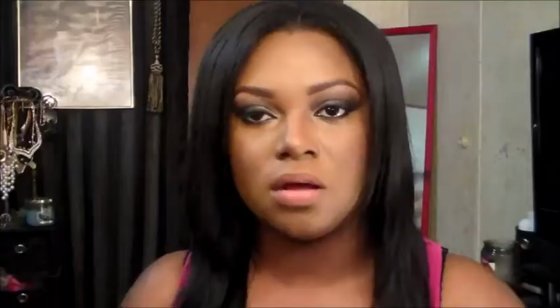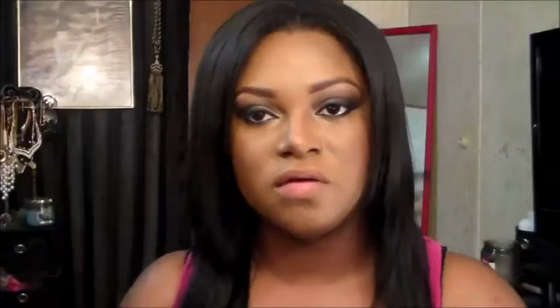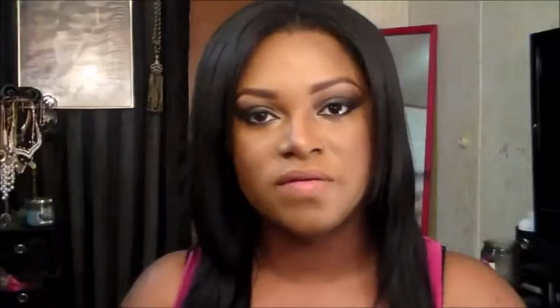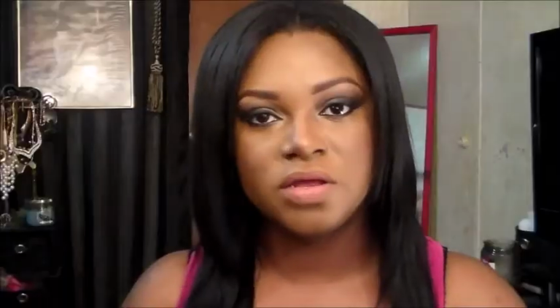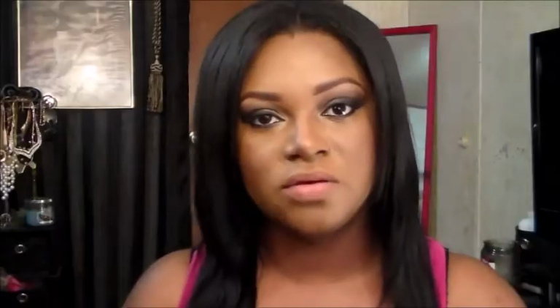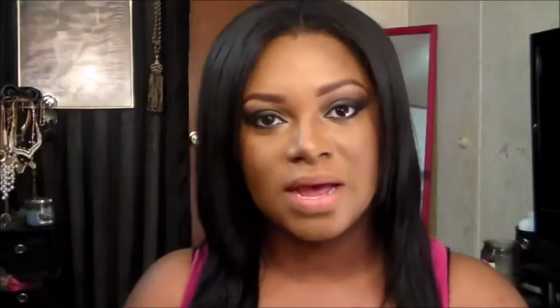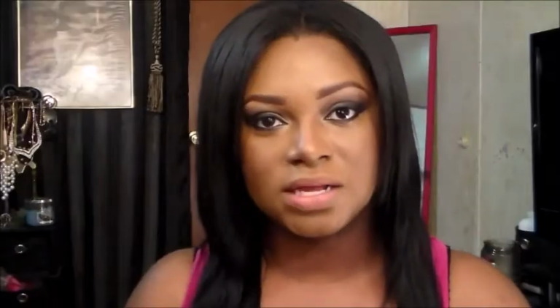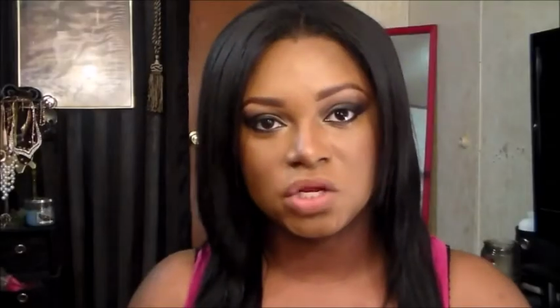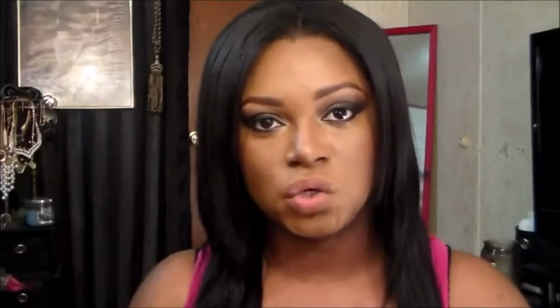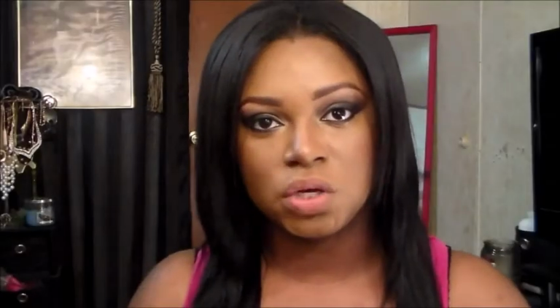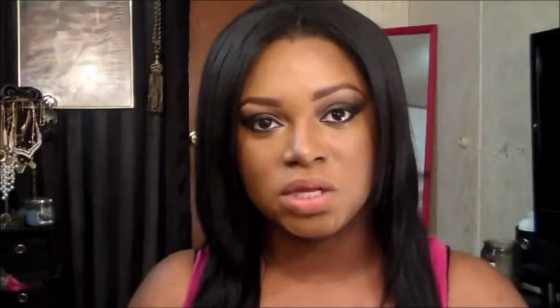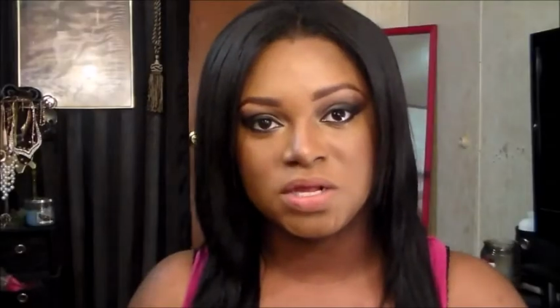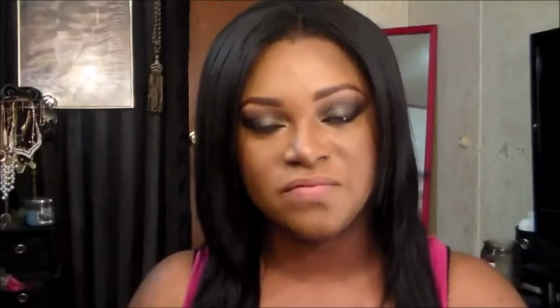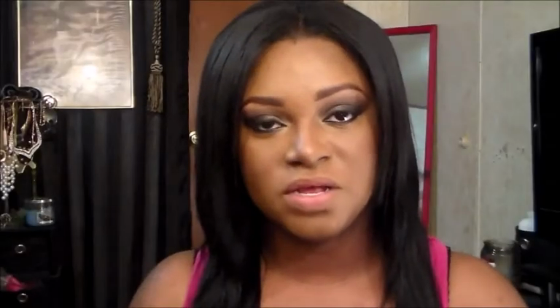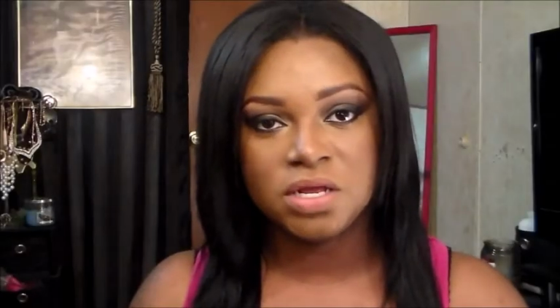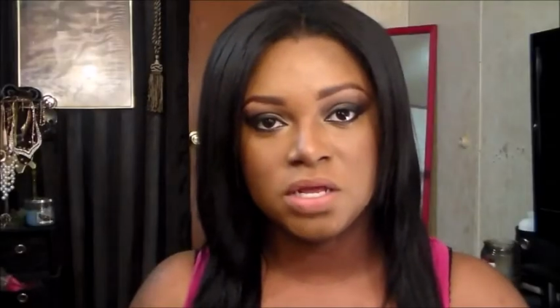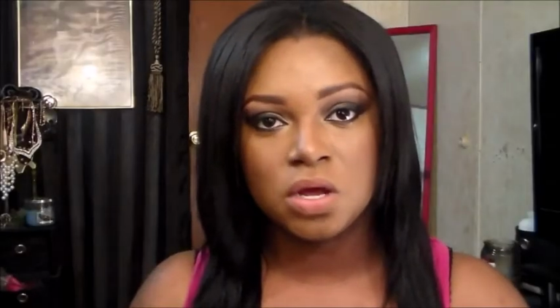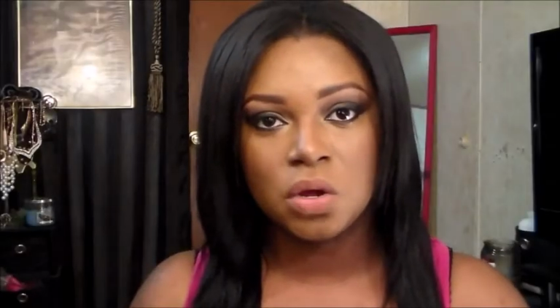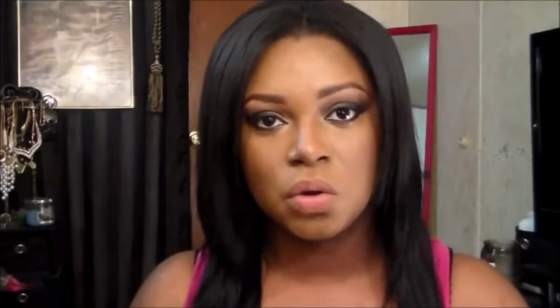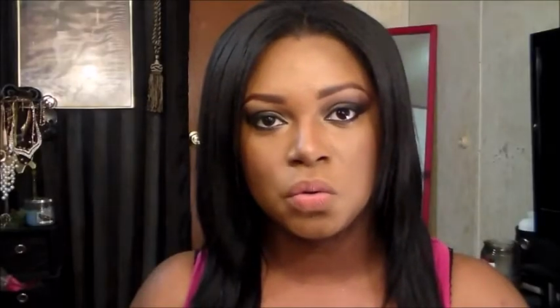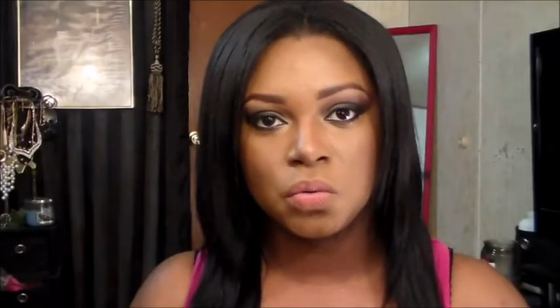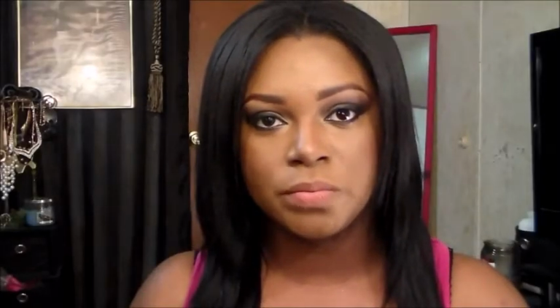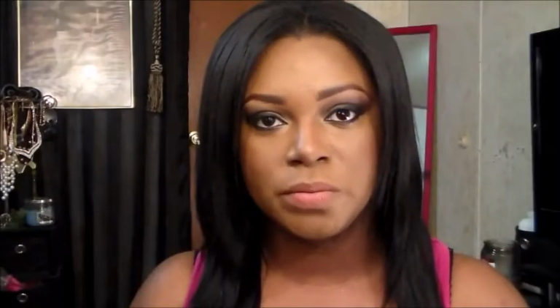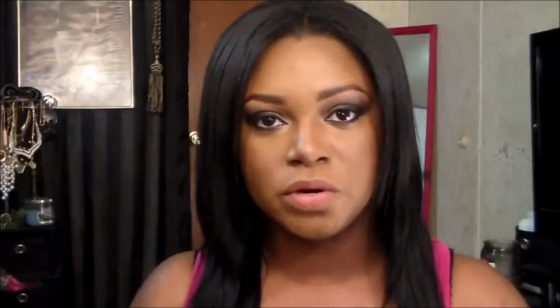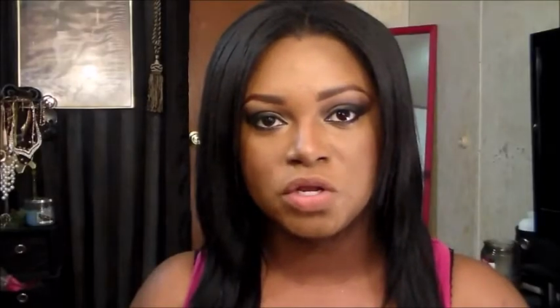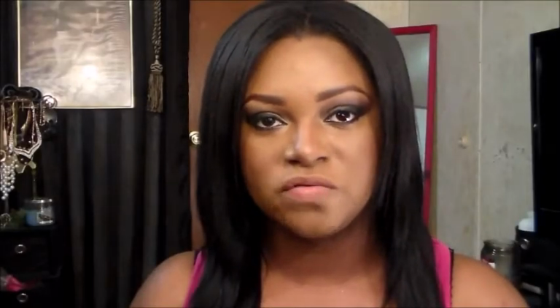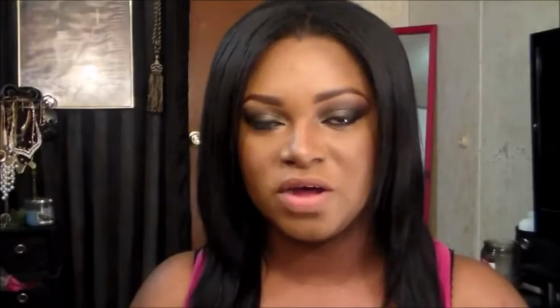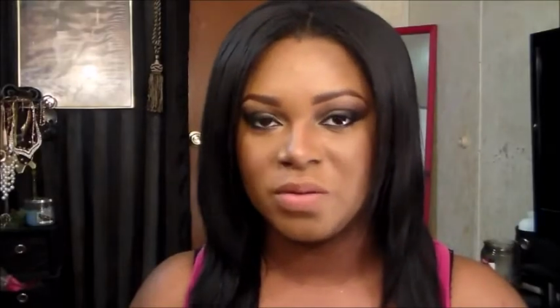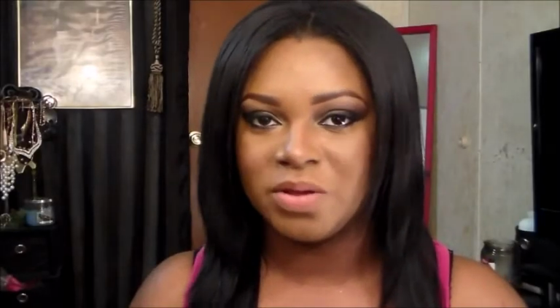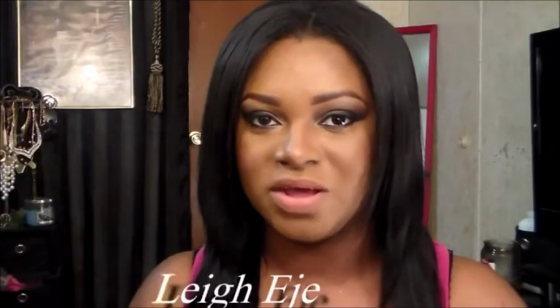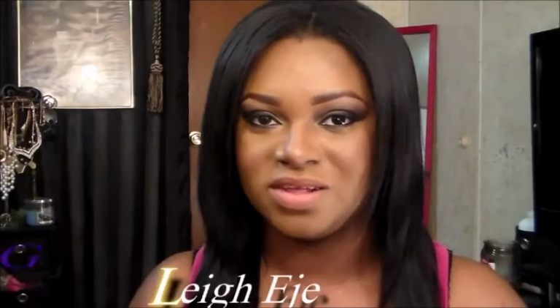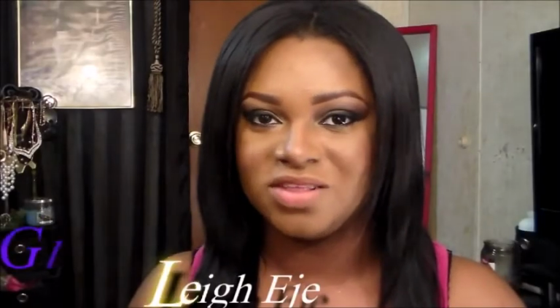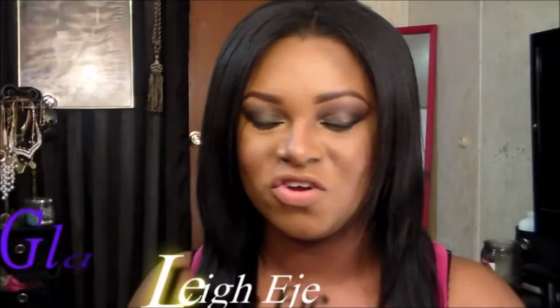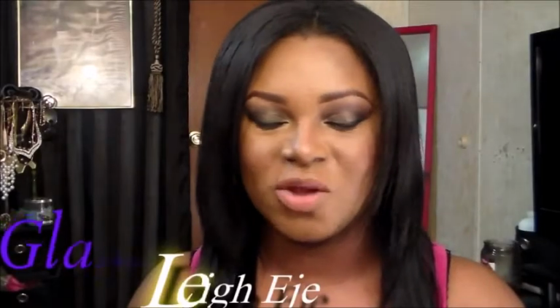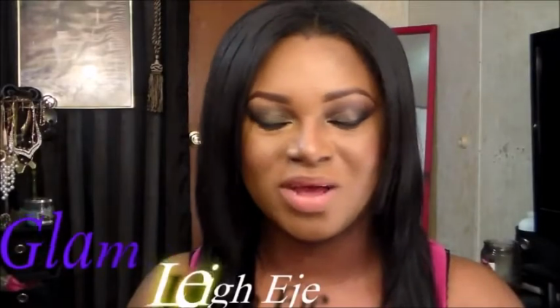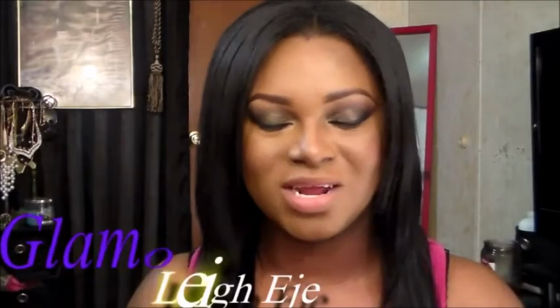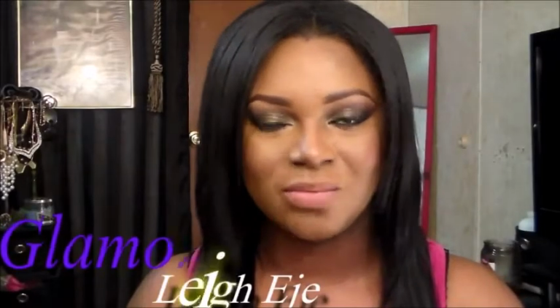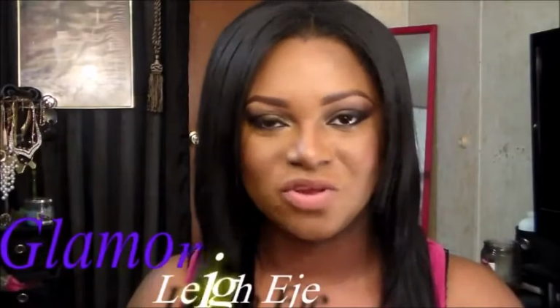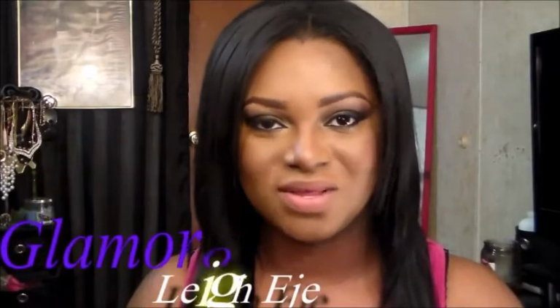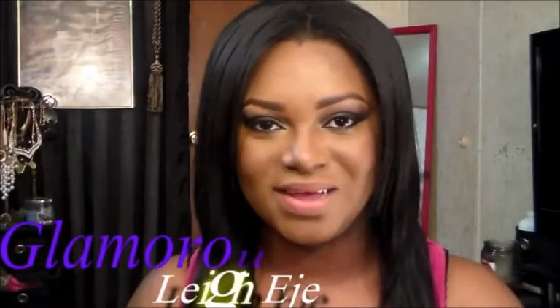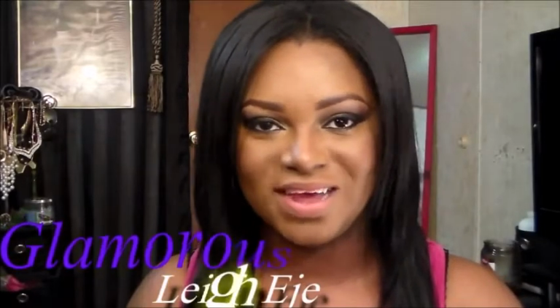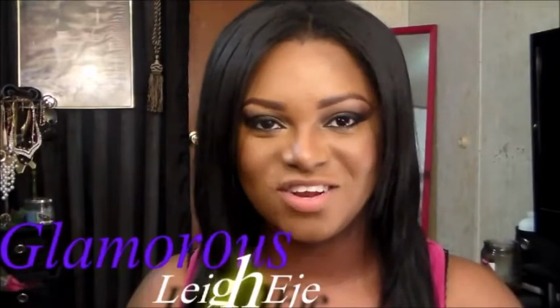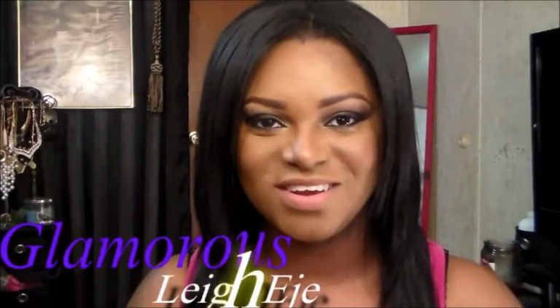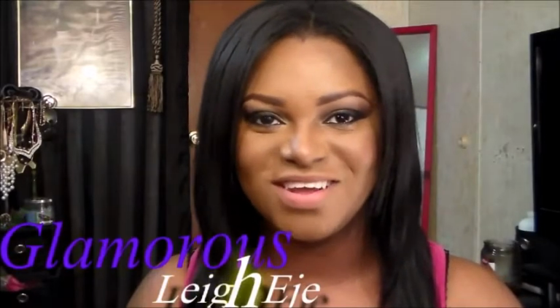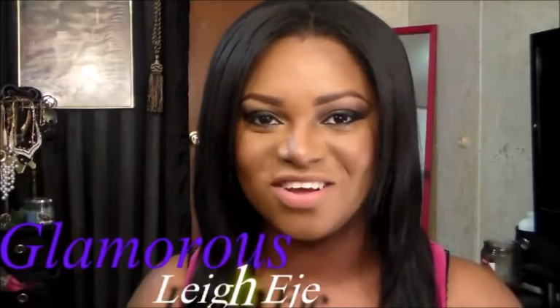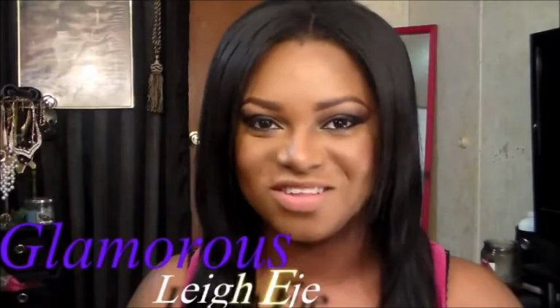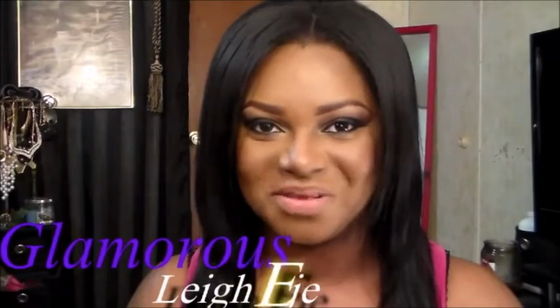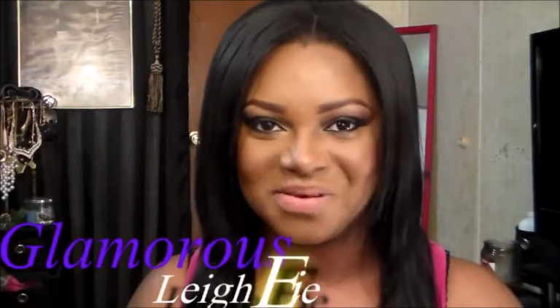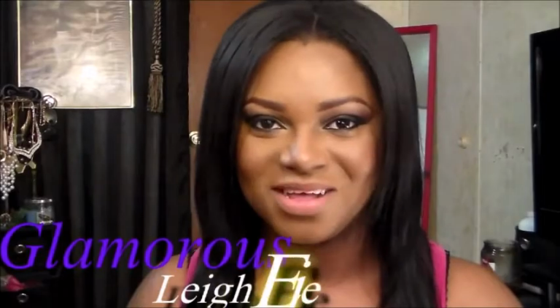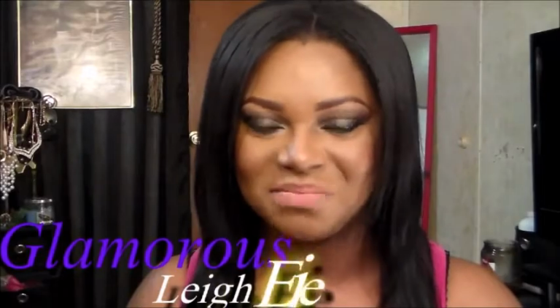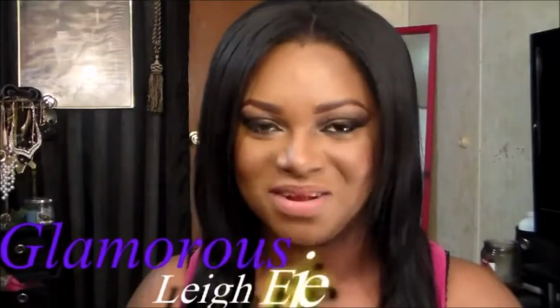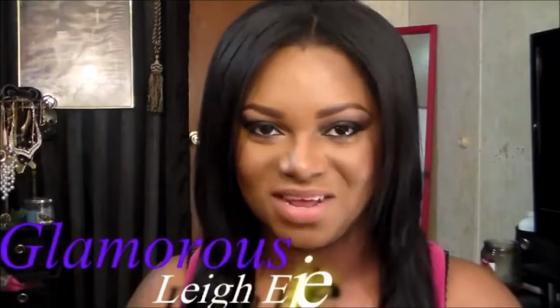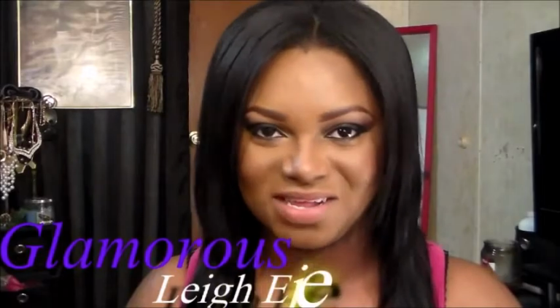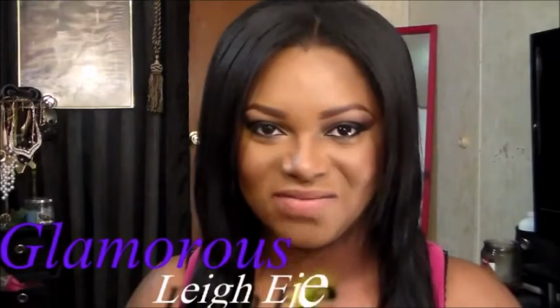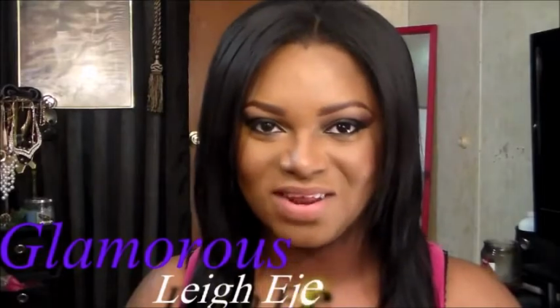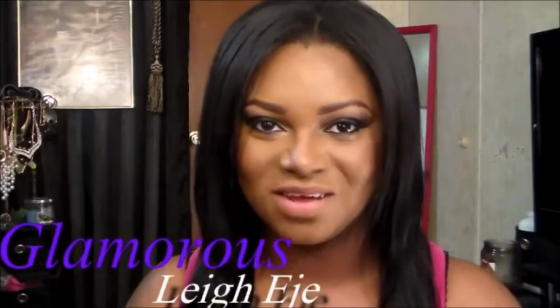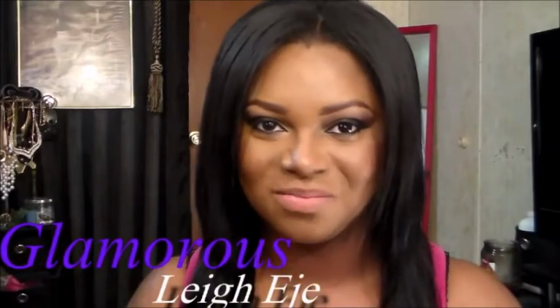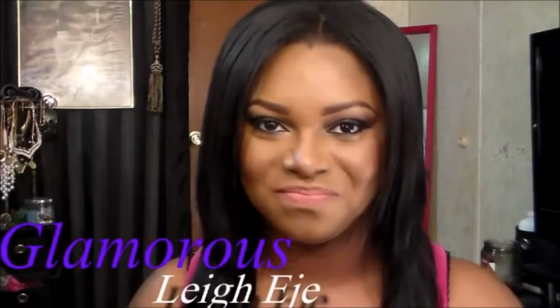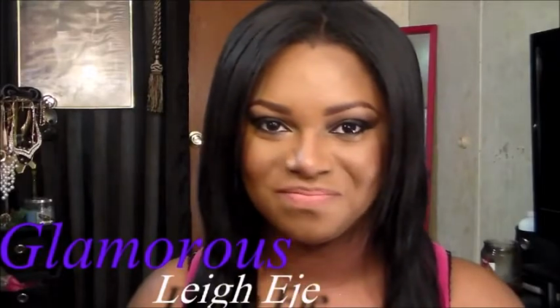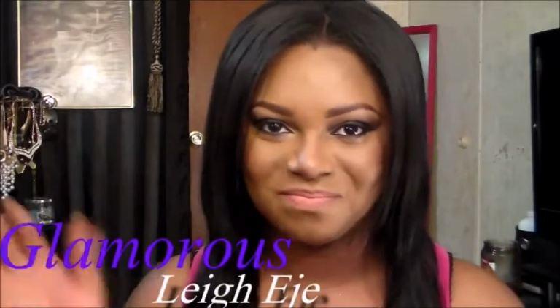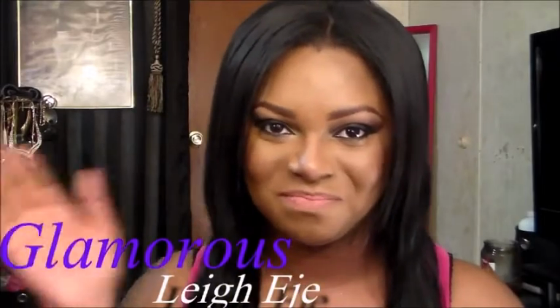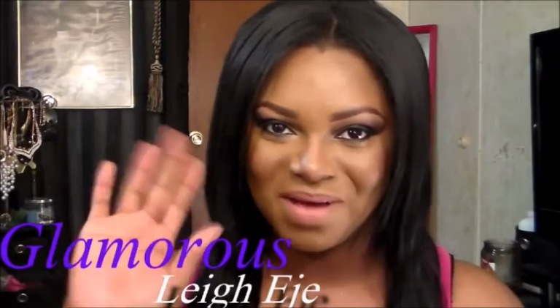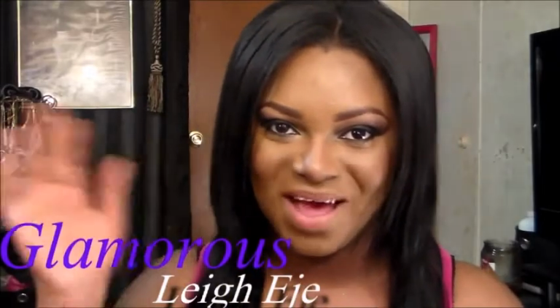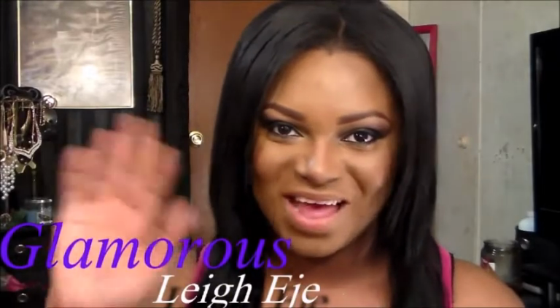Hopefully you guys enjoyed this video. Remember to follow me on Instagram at Glamour C Edgy, and I'll see you guys in my next video. Bye!